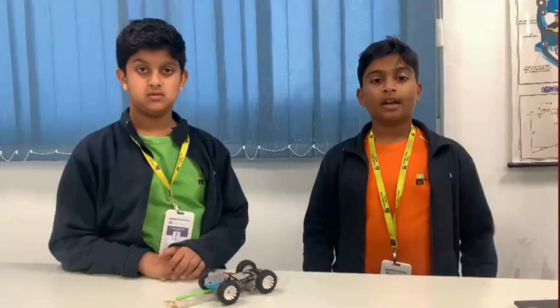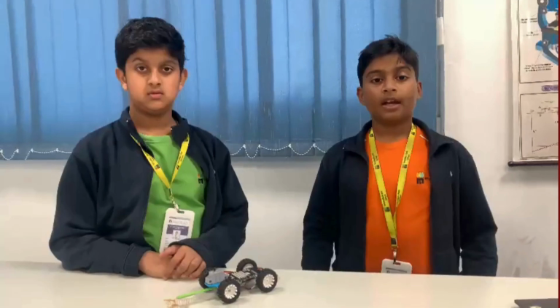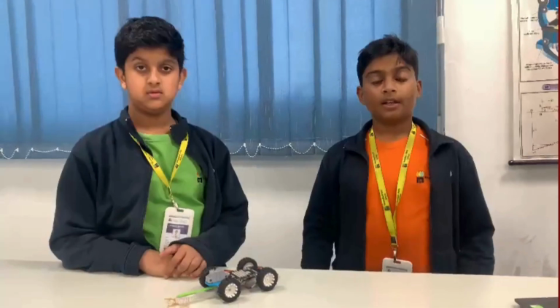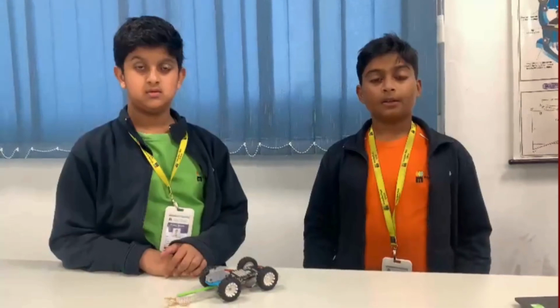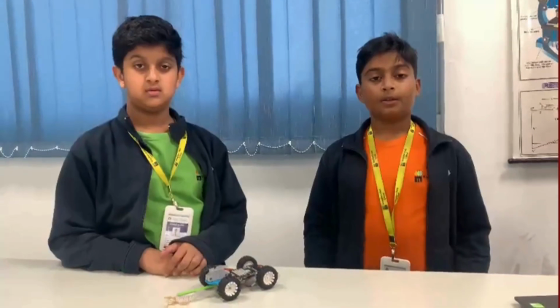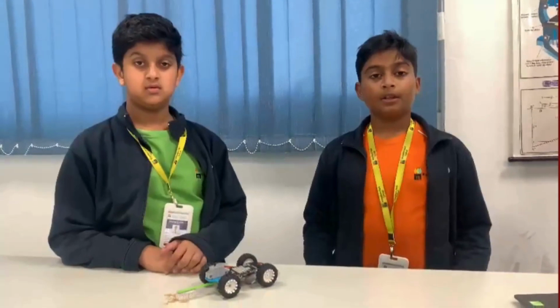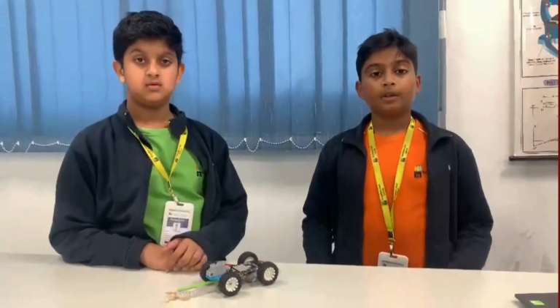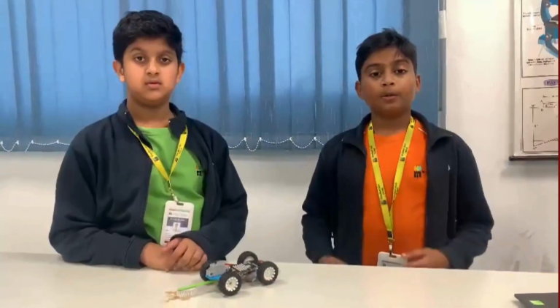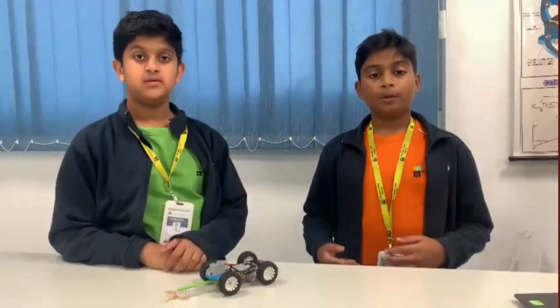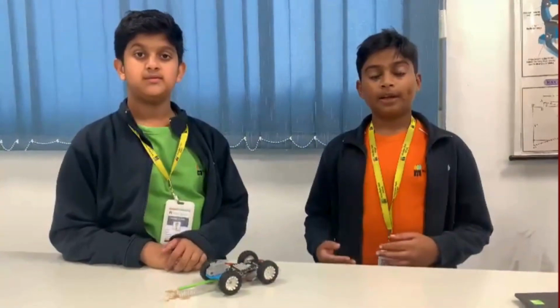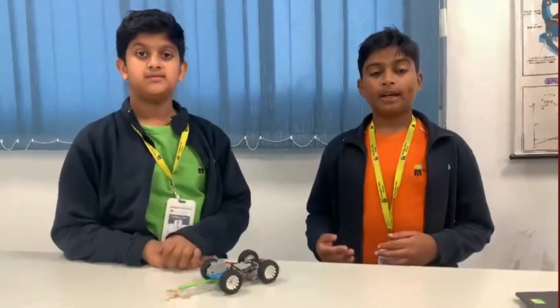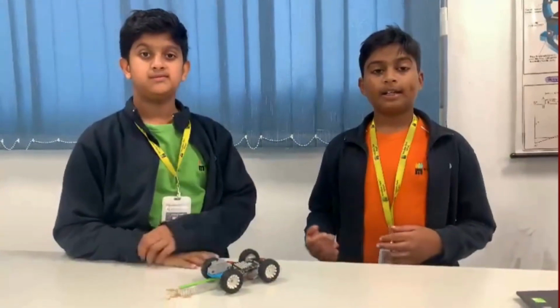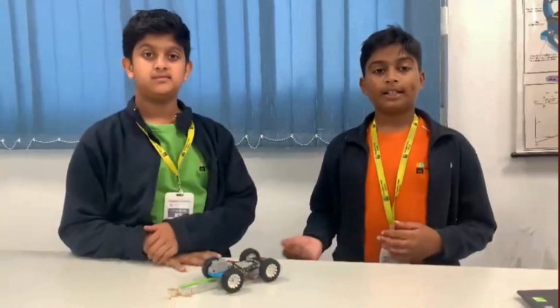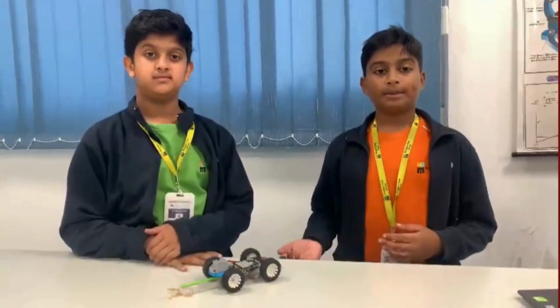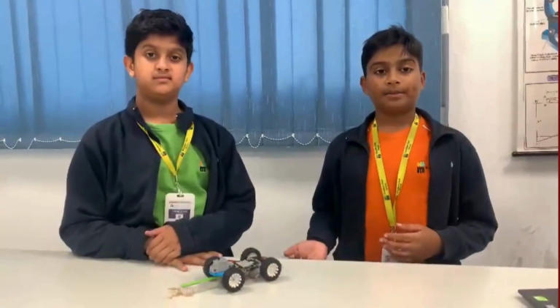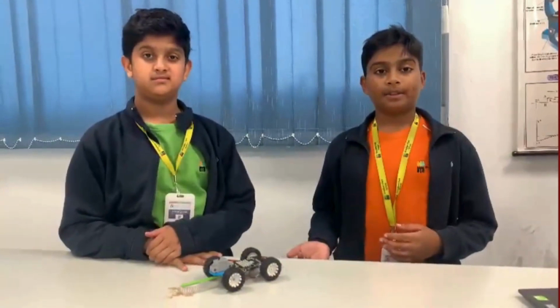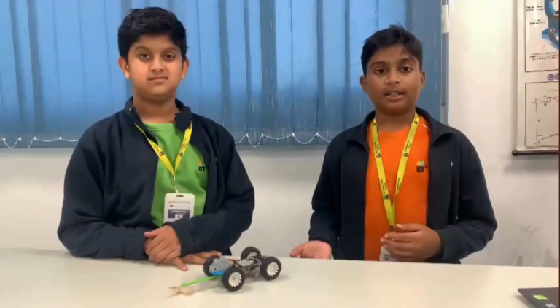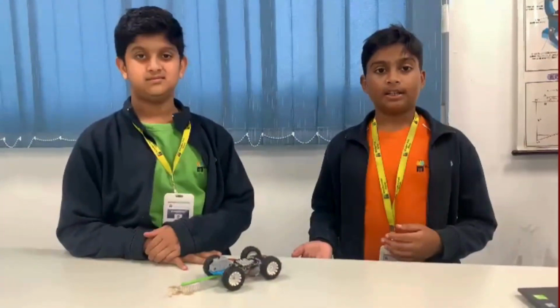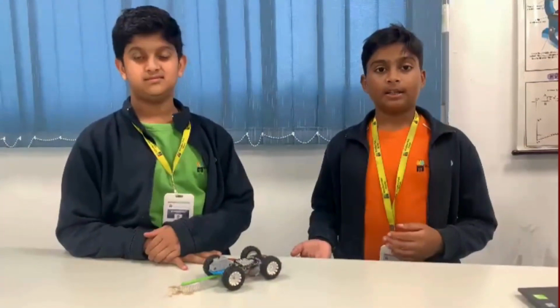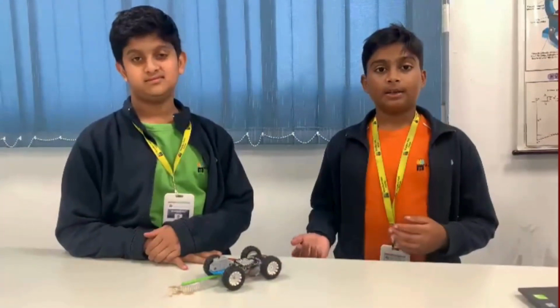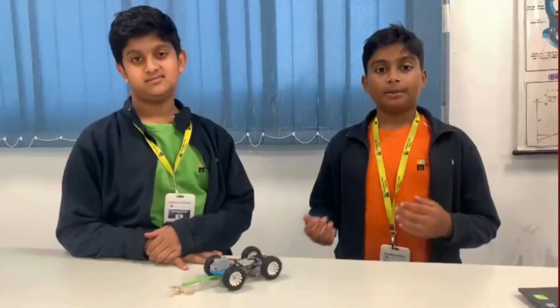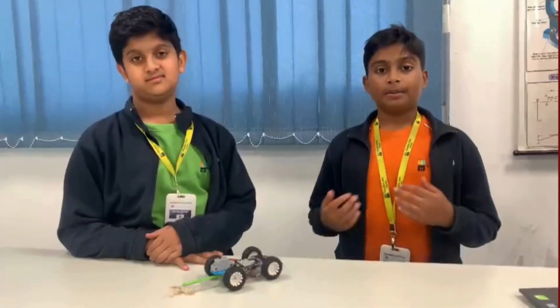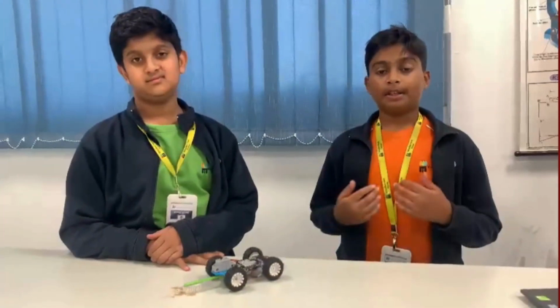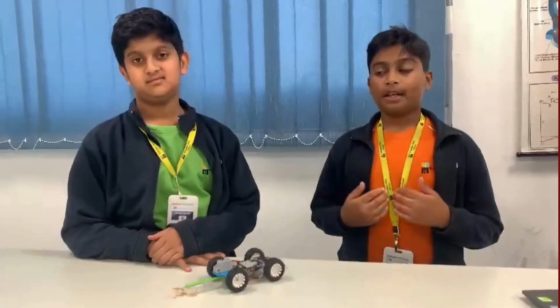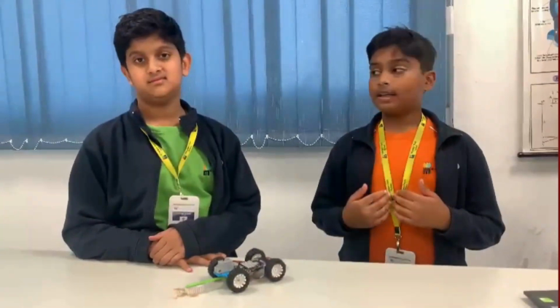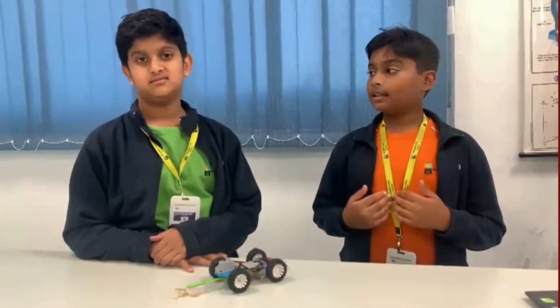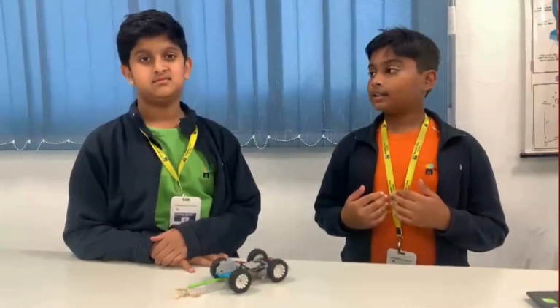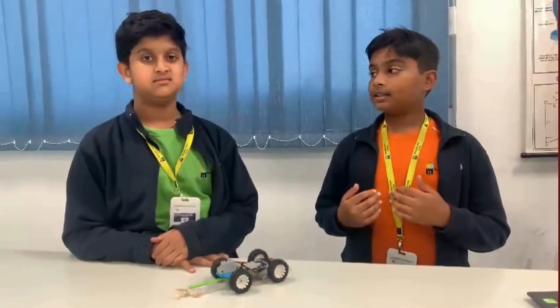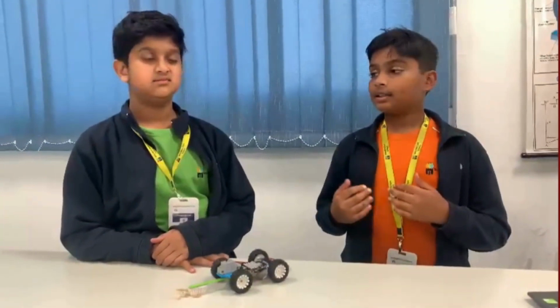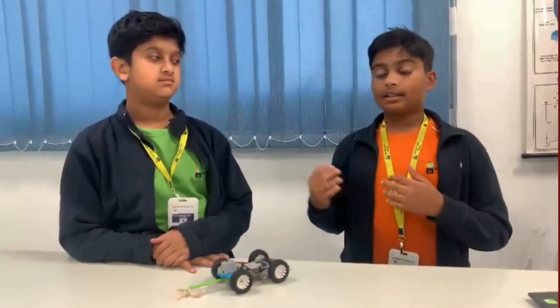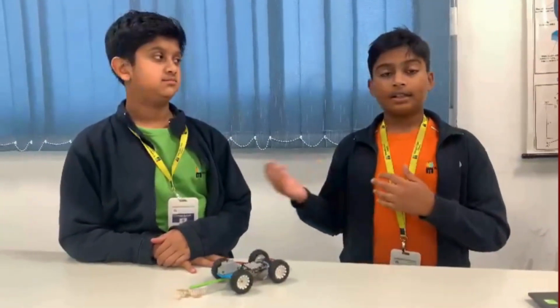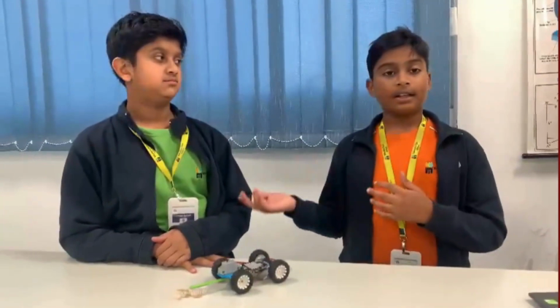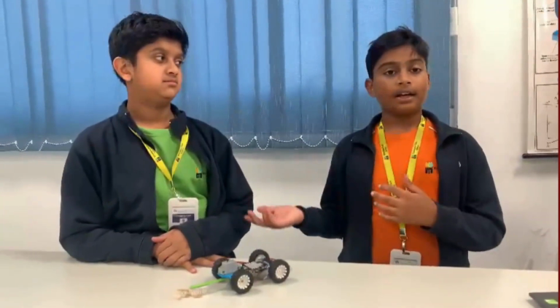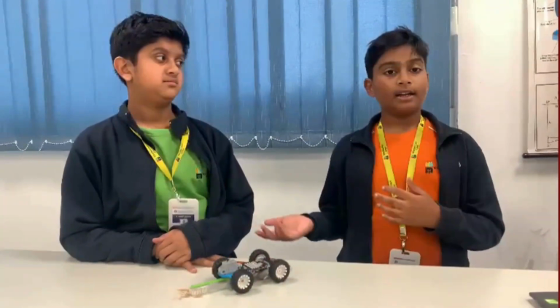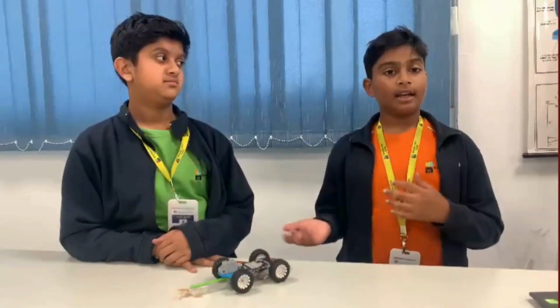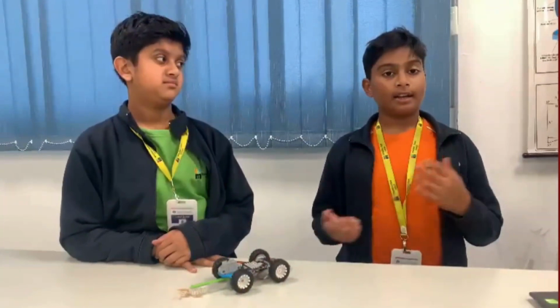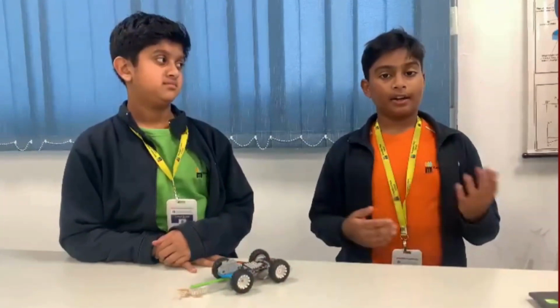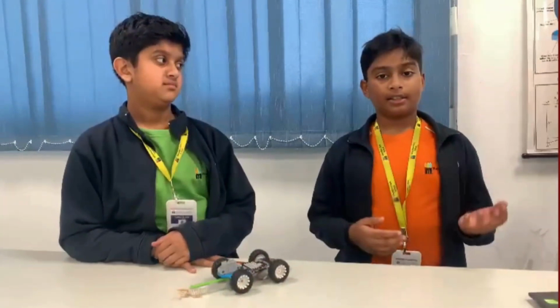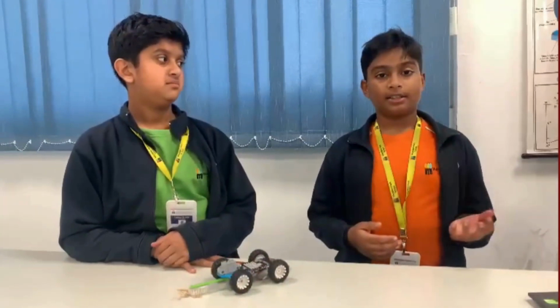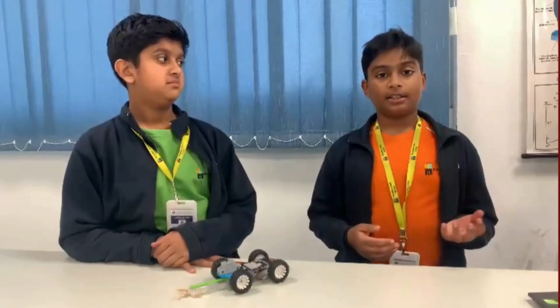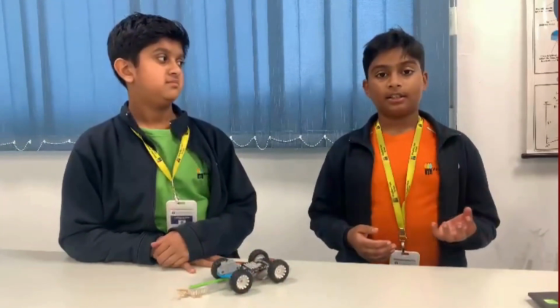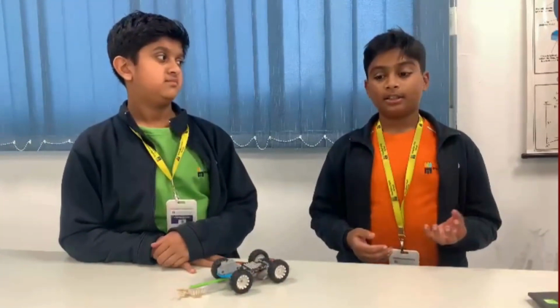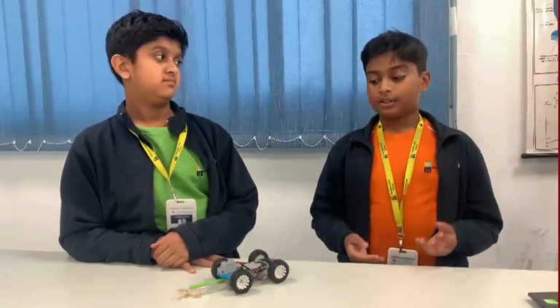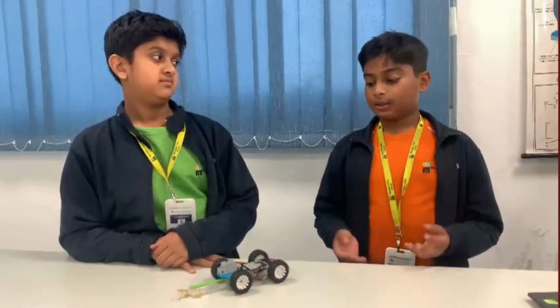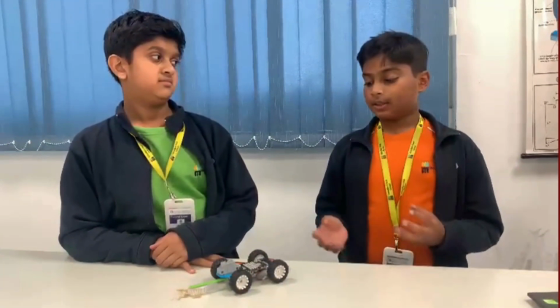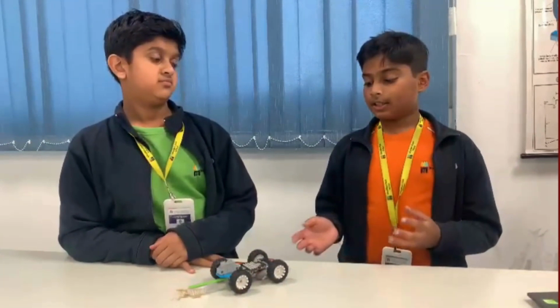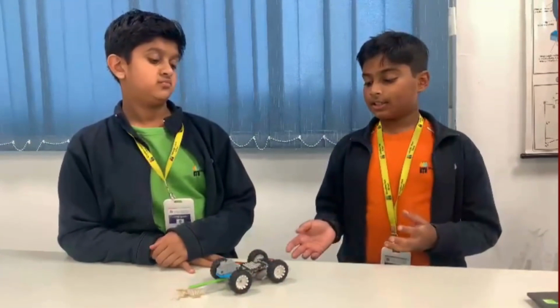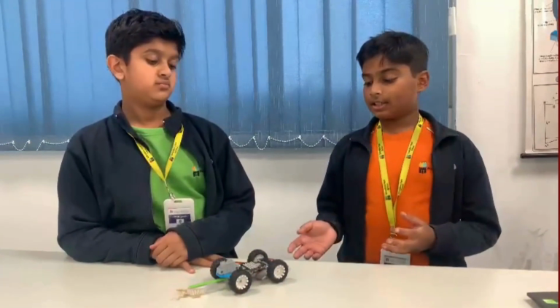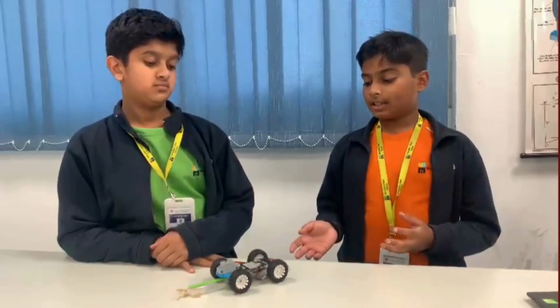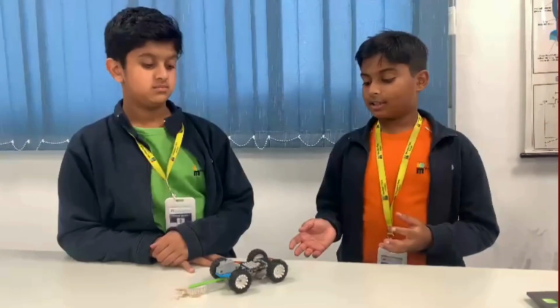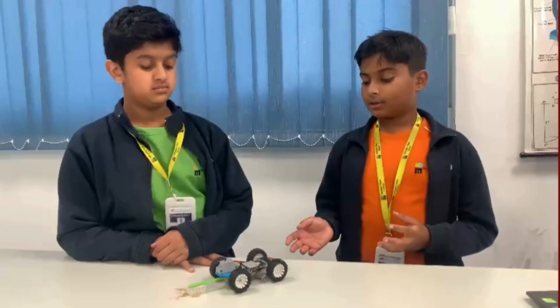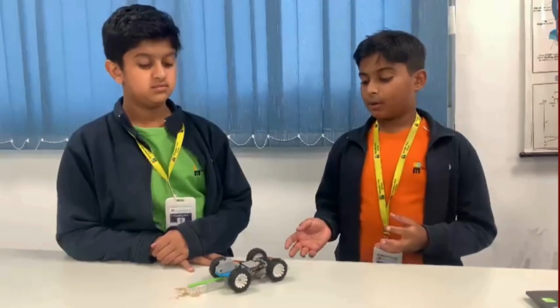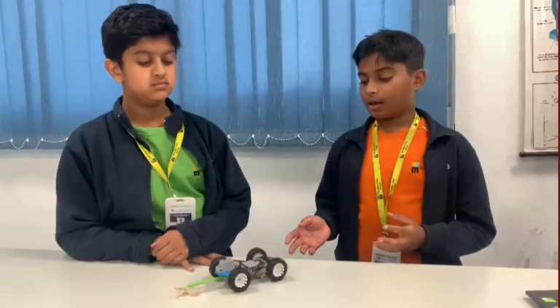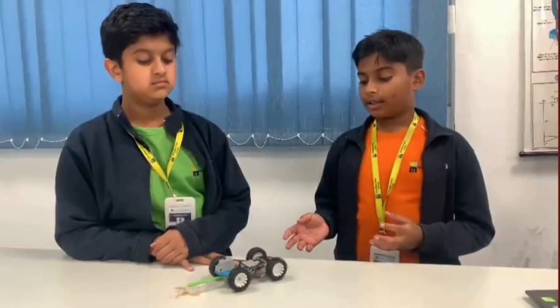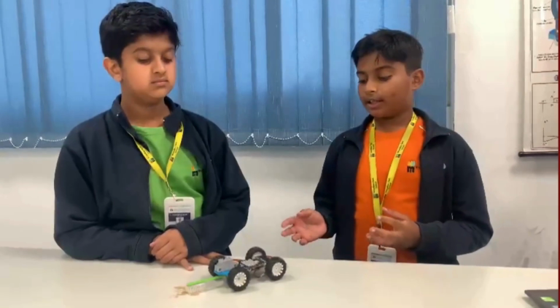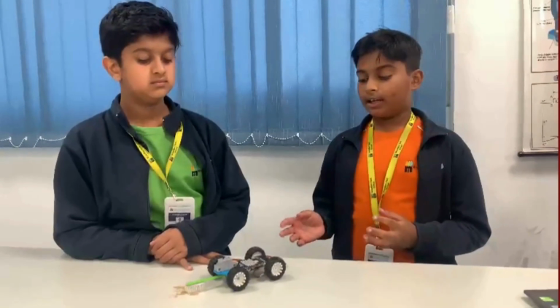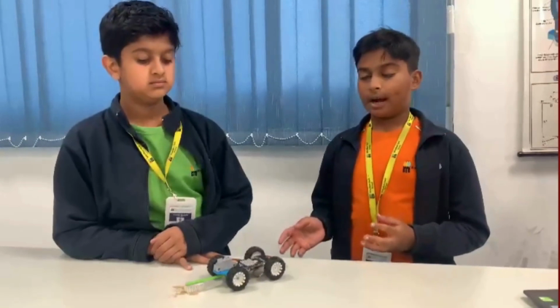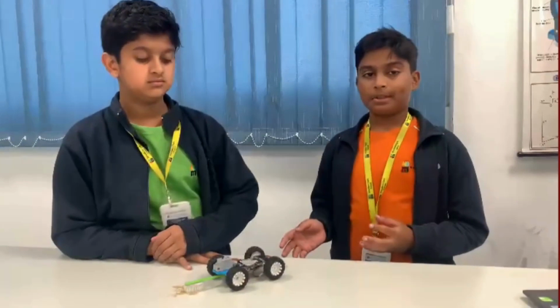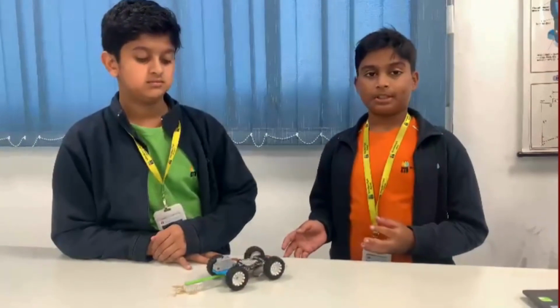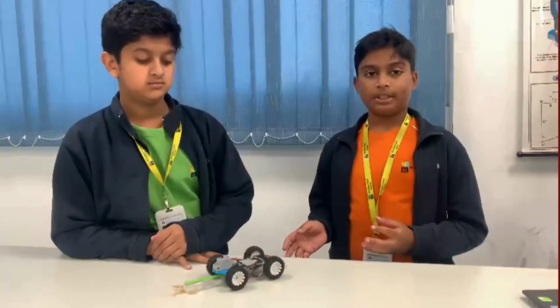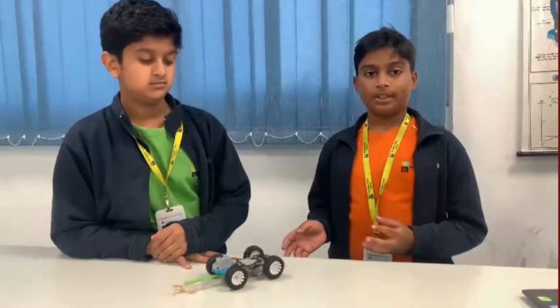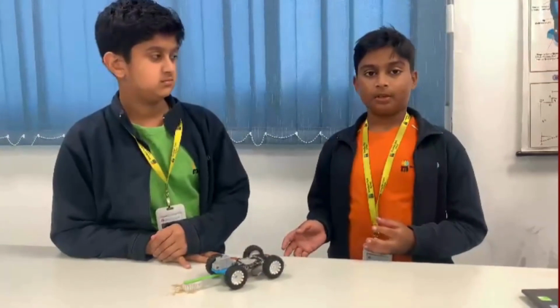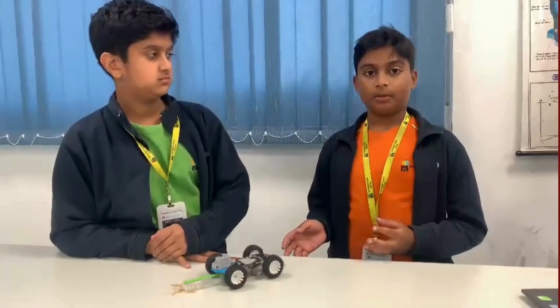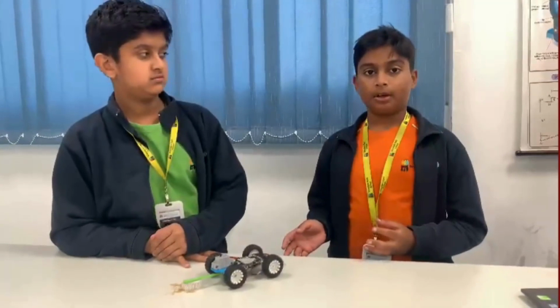Hello, we are a team of three: me, Renit, Ninan and Rasul. This is Quacky Garbage Cleaning Robot.